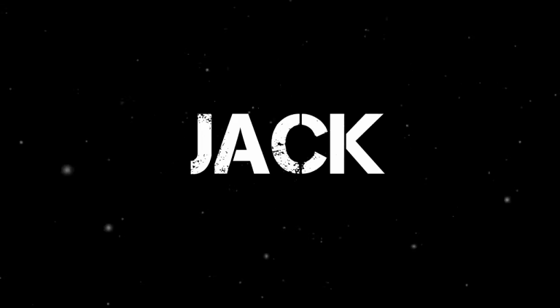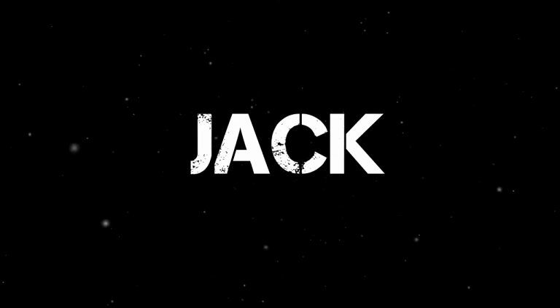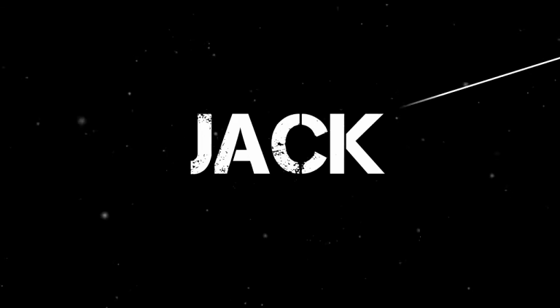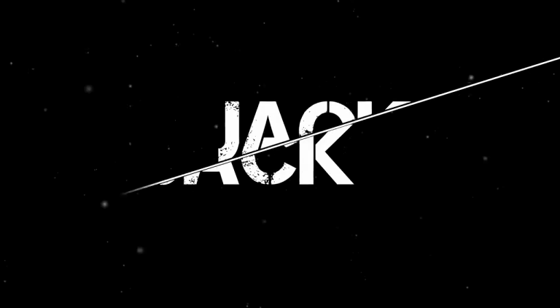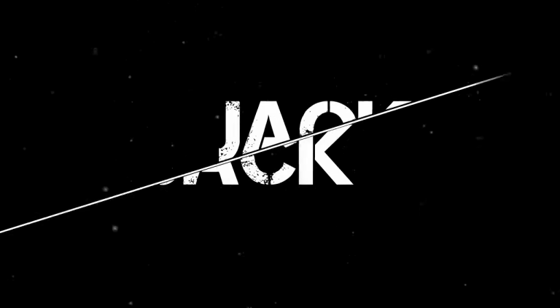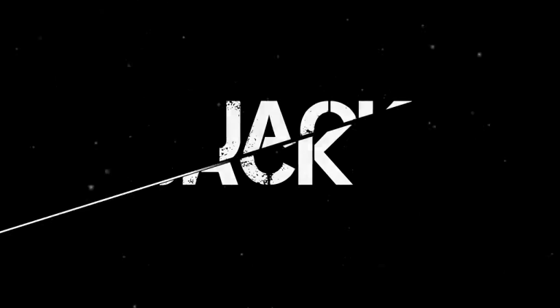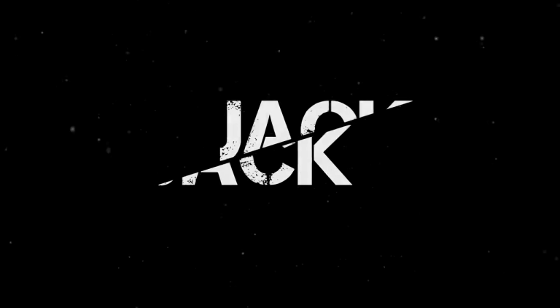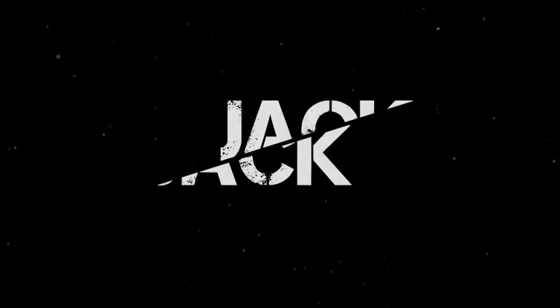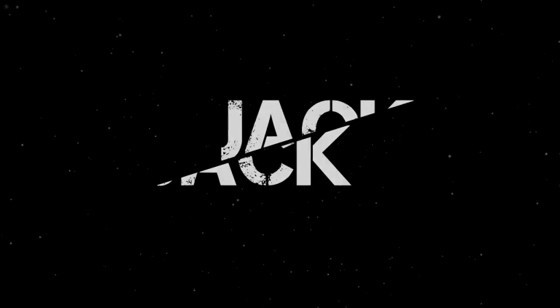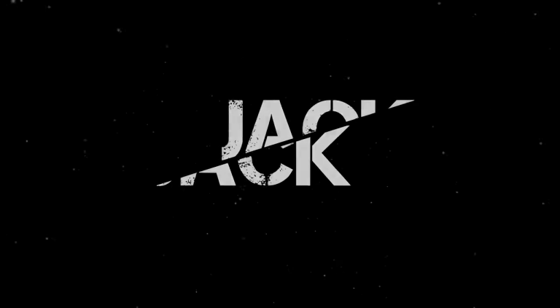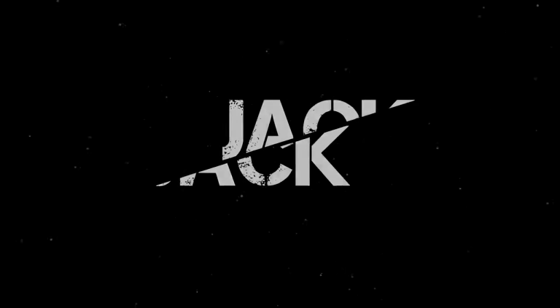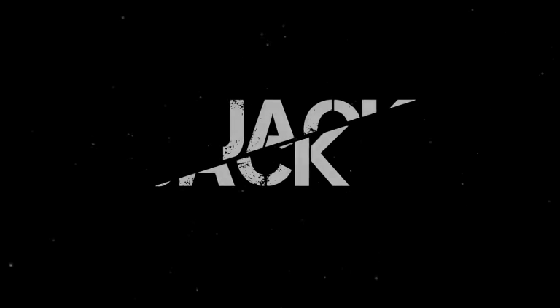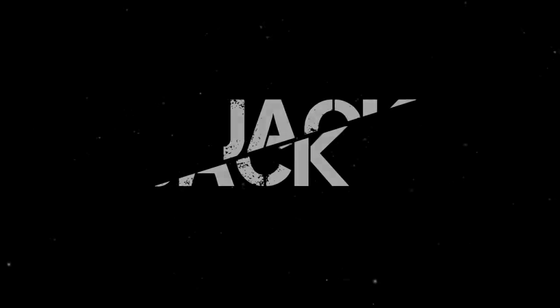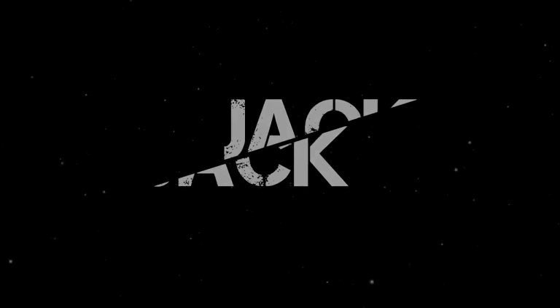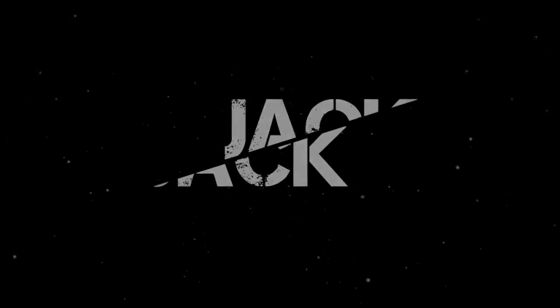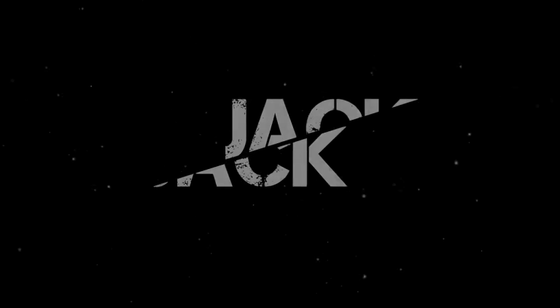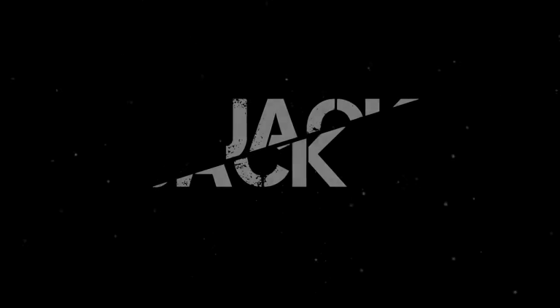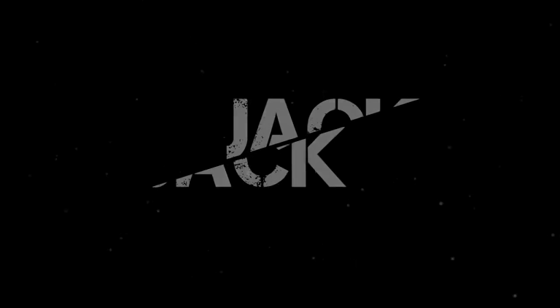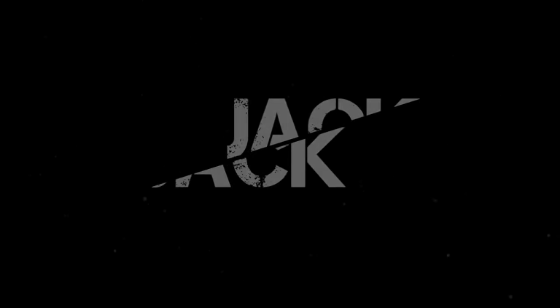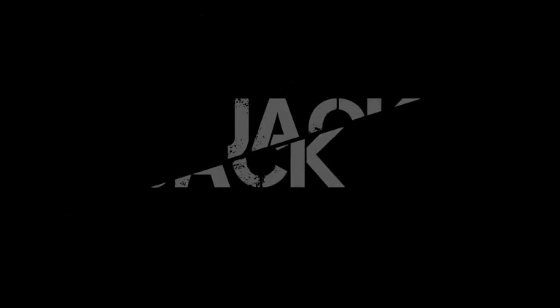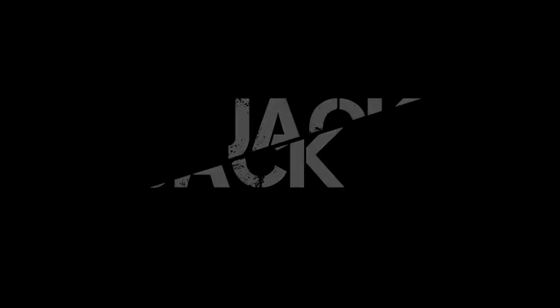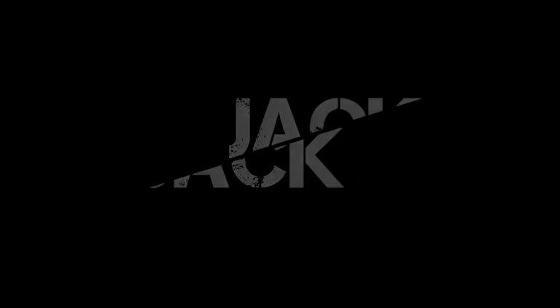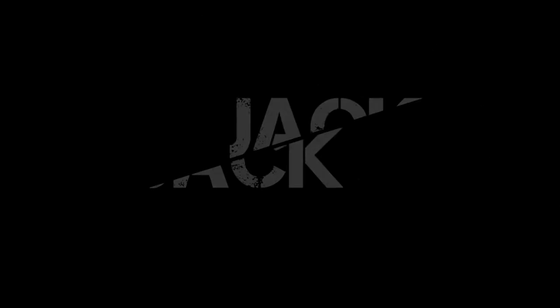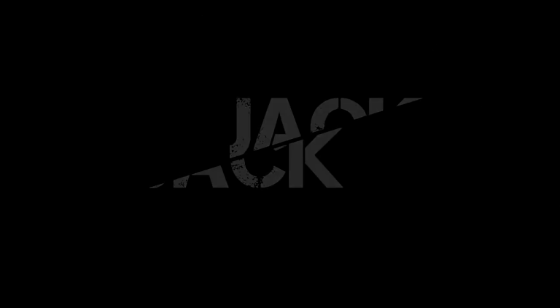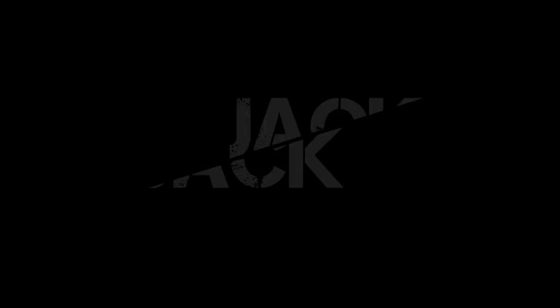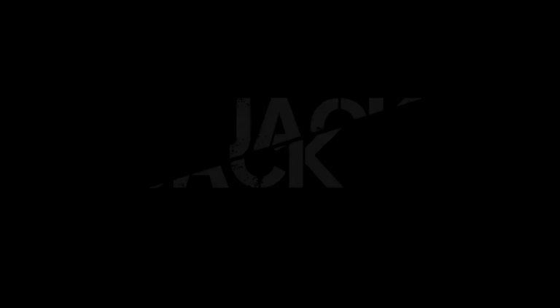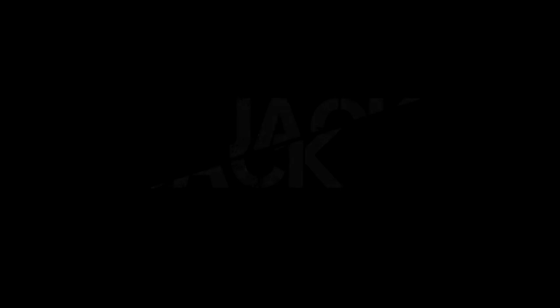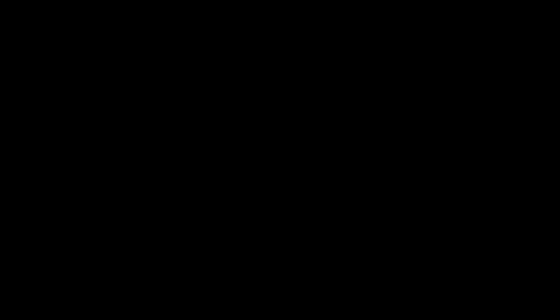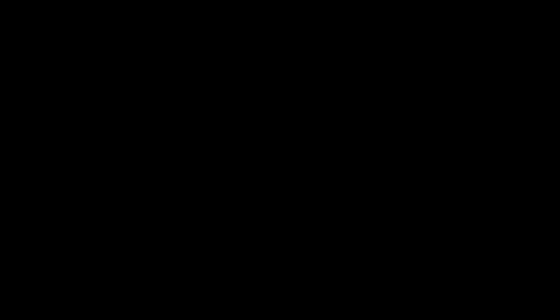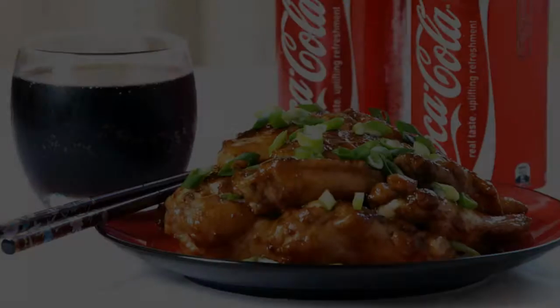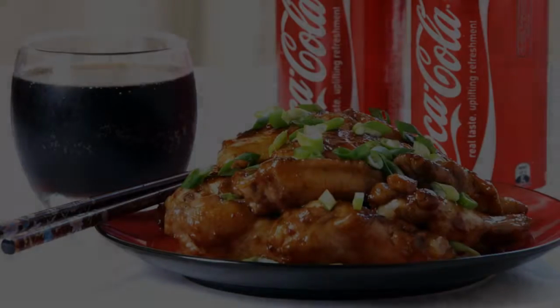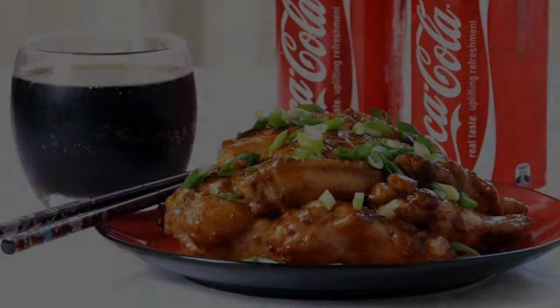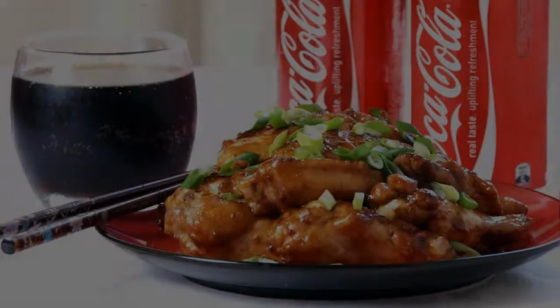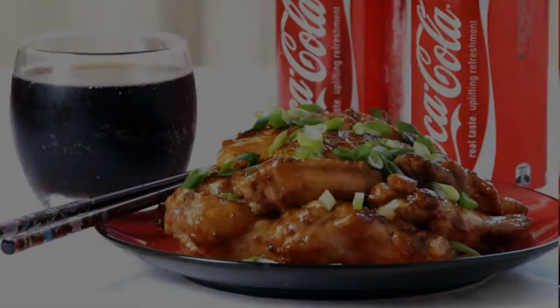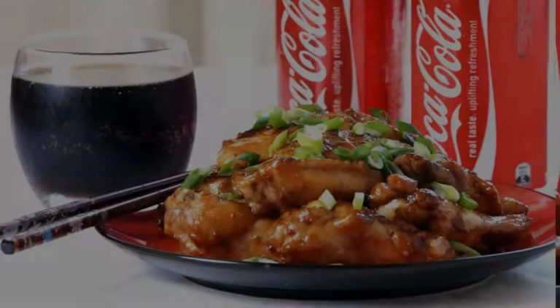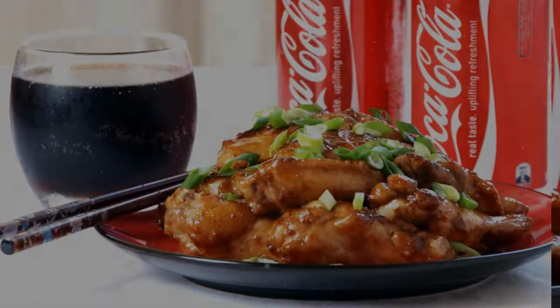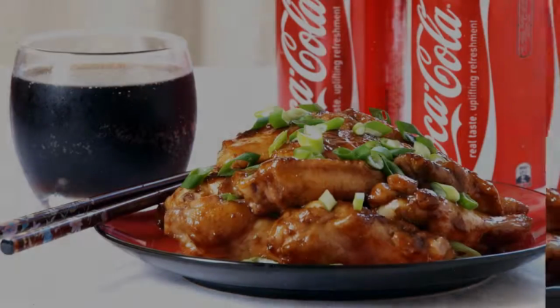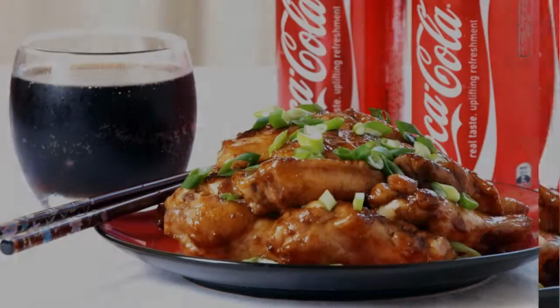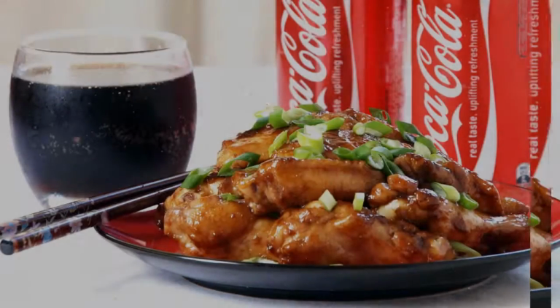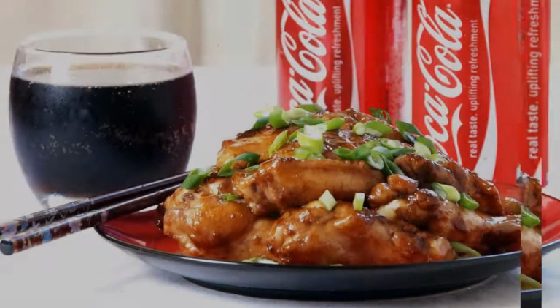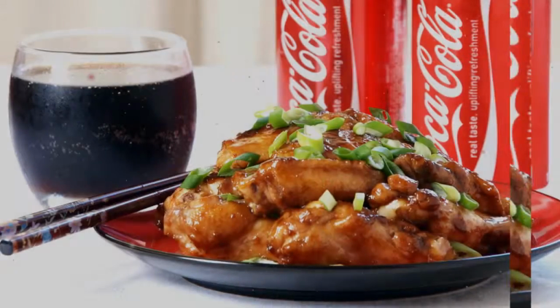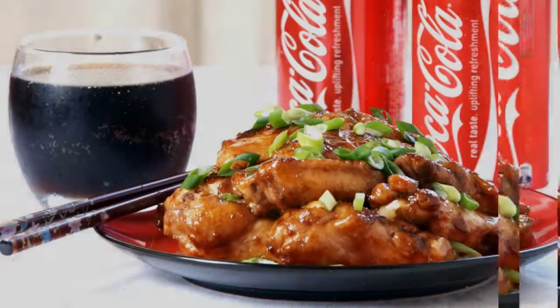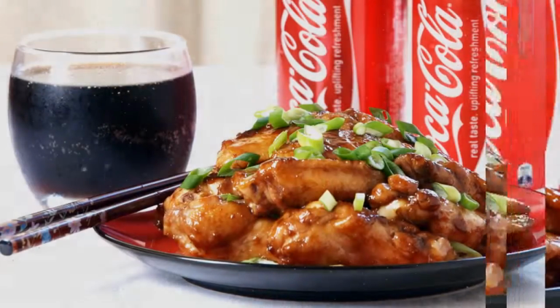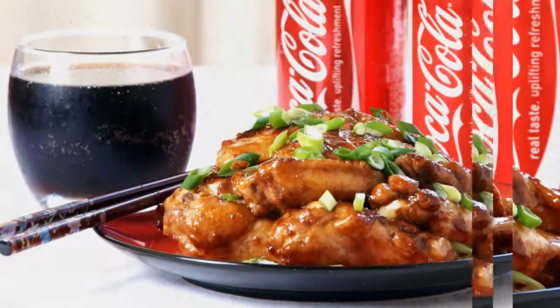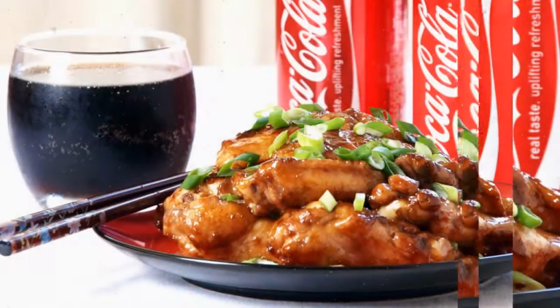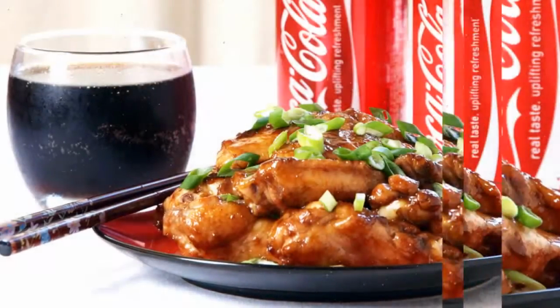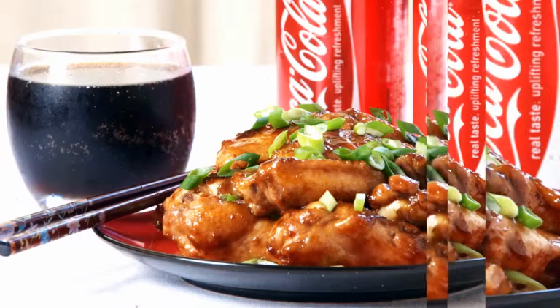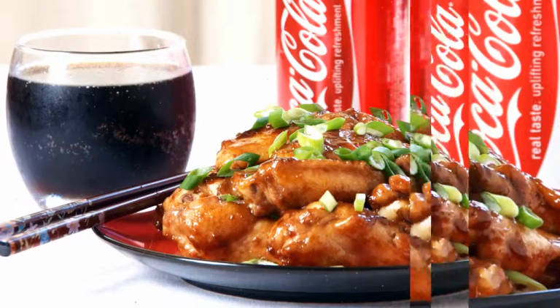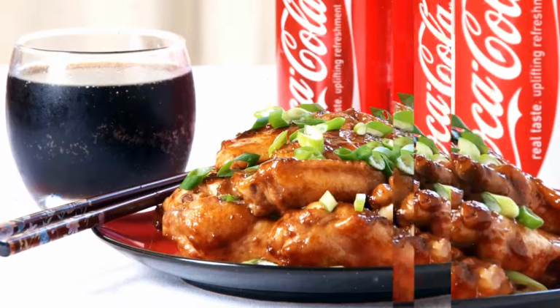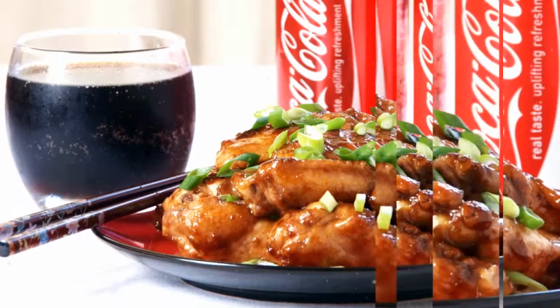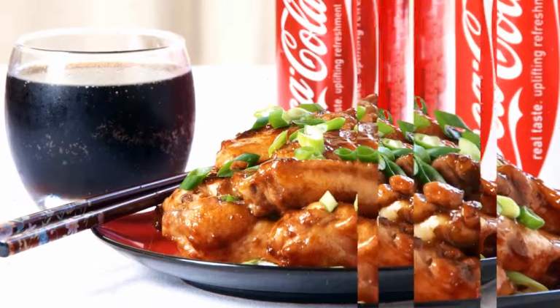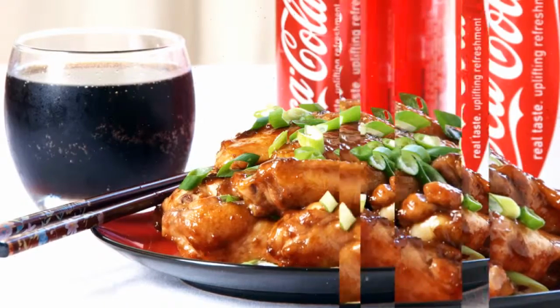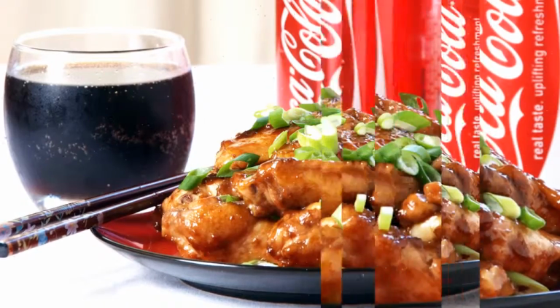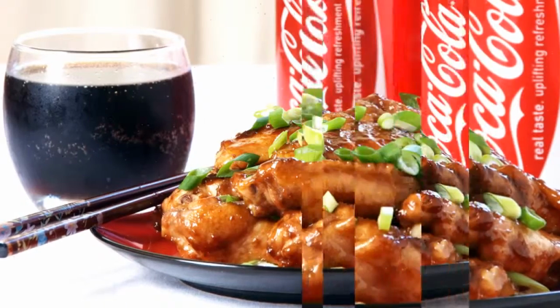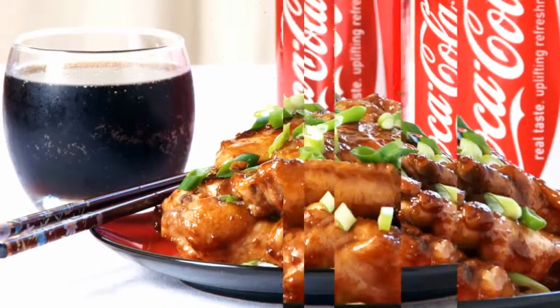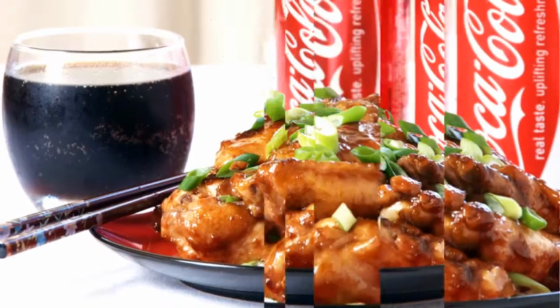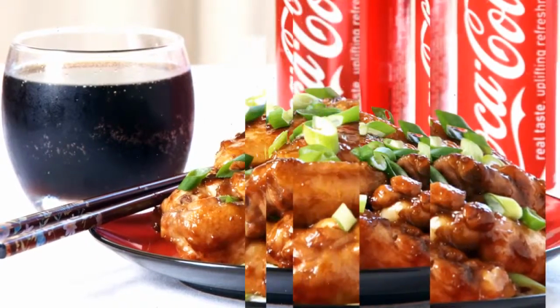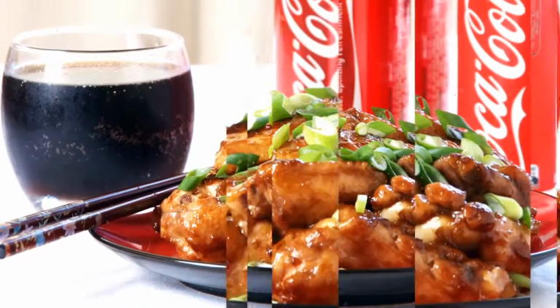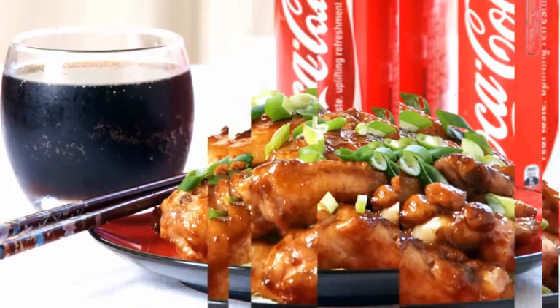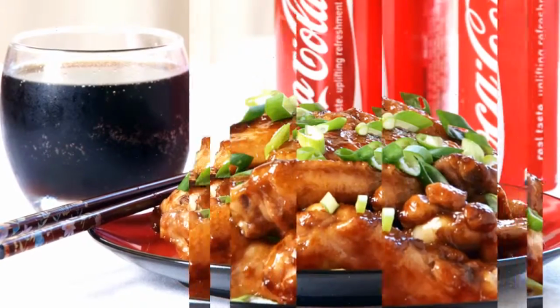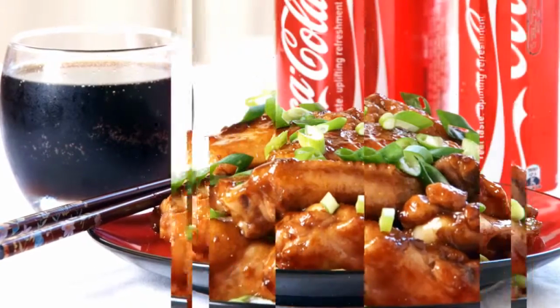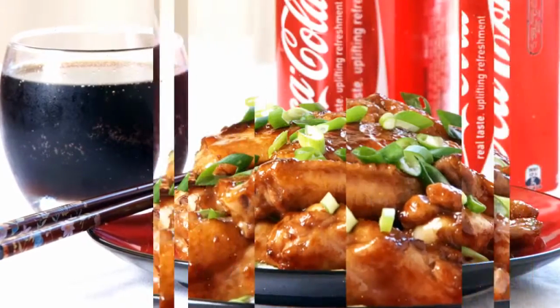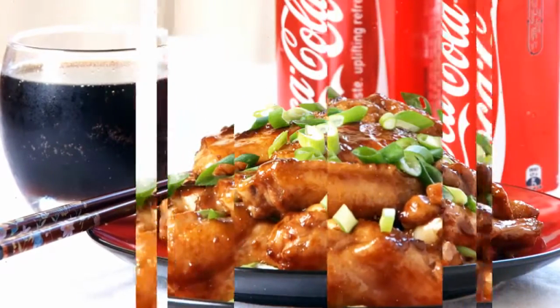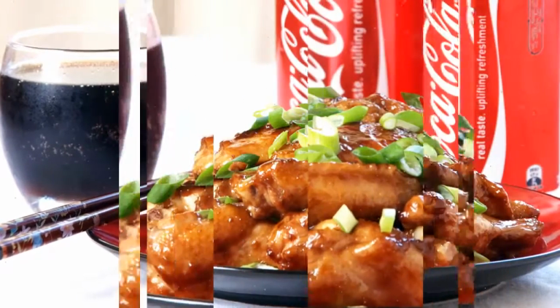Hi everybody, my name is Jack and today I bring this delicious recipe called Coca-Cola Chicken.